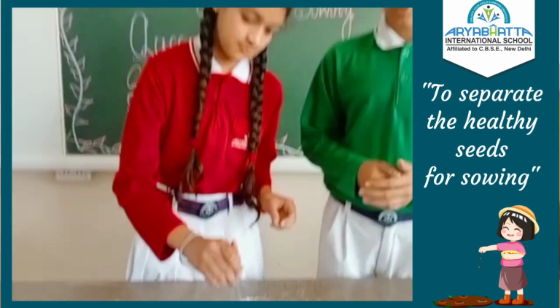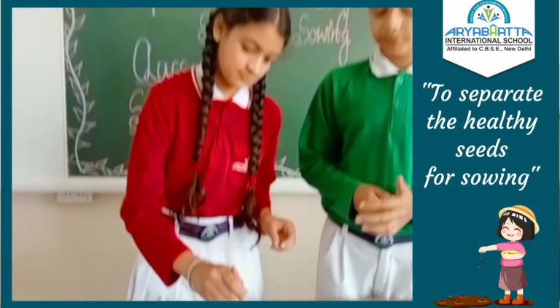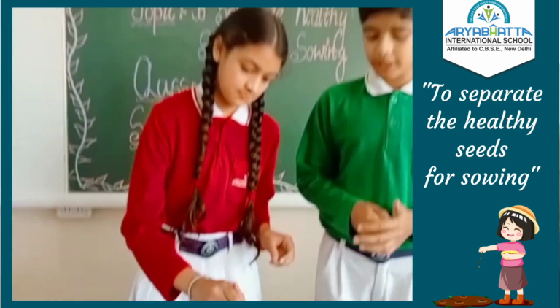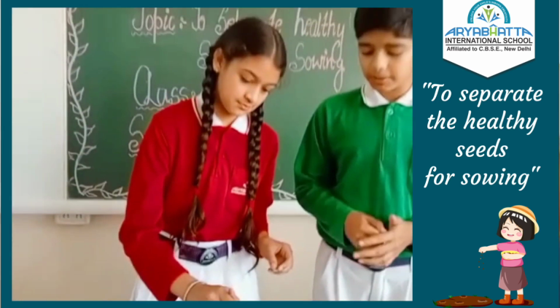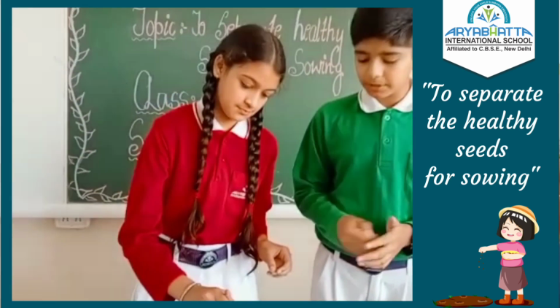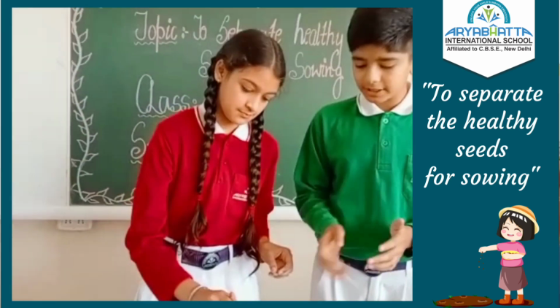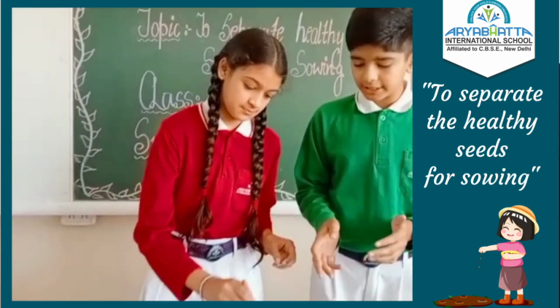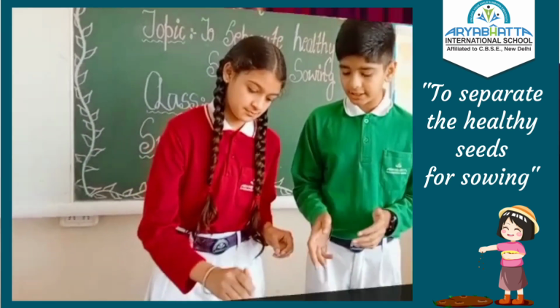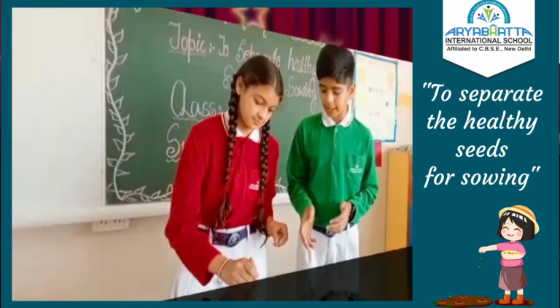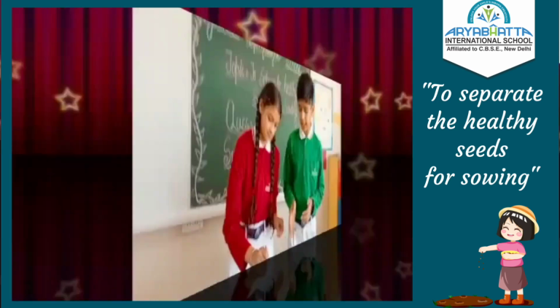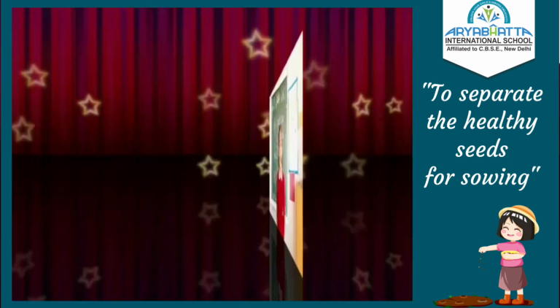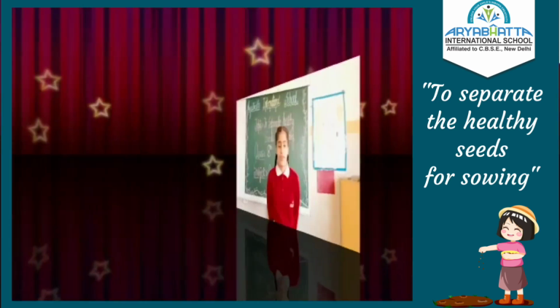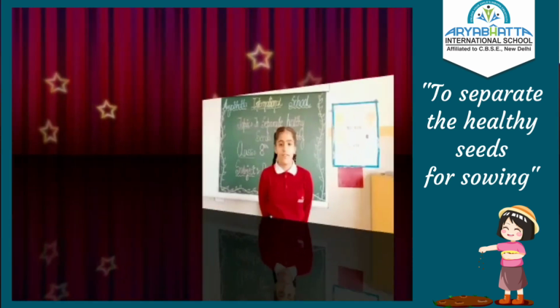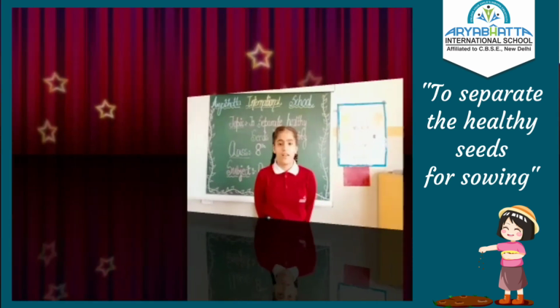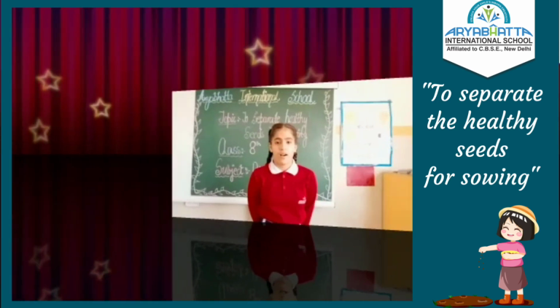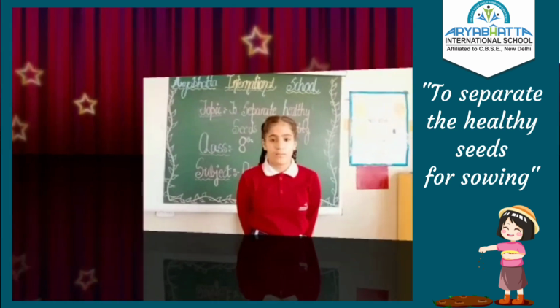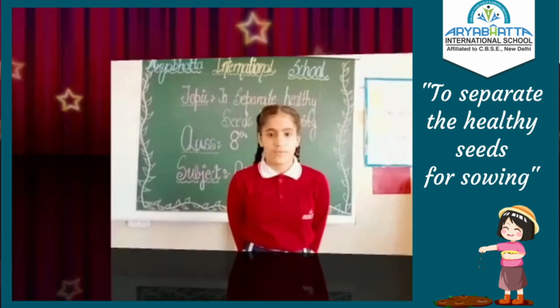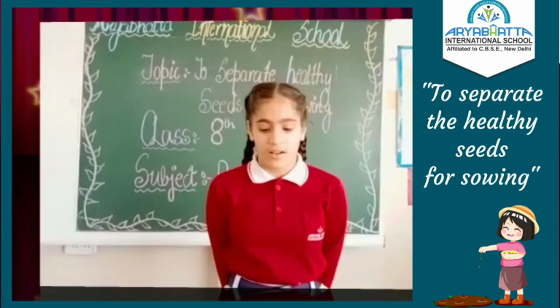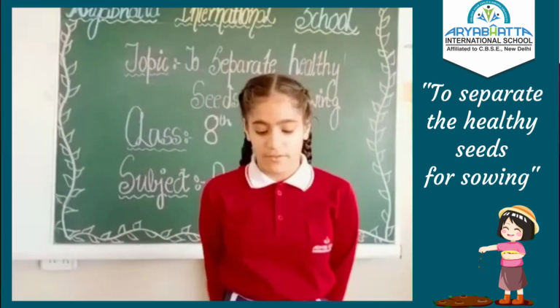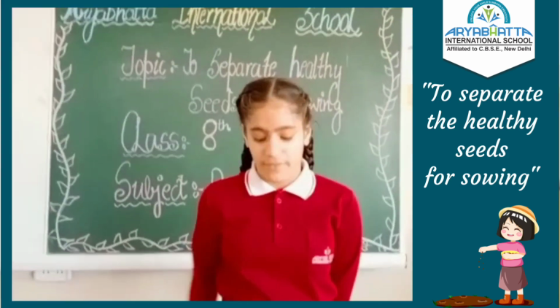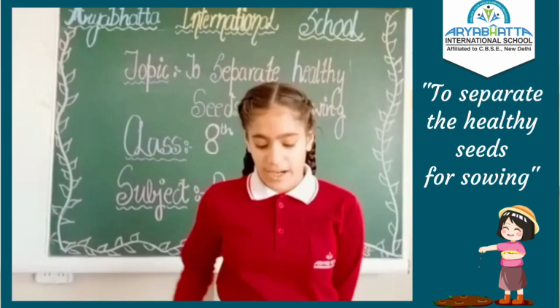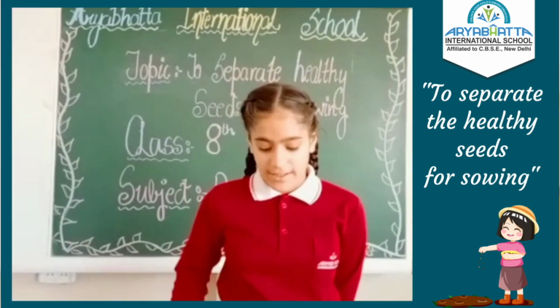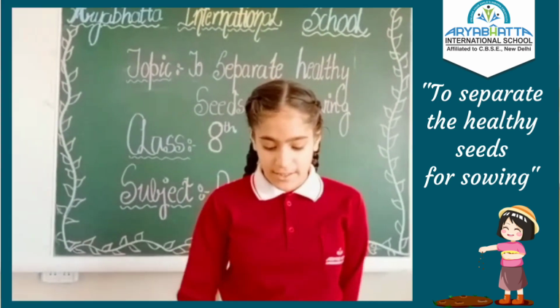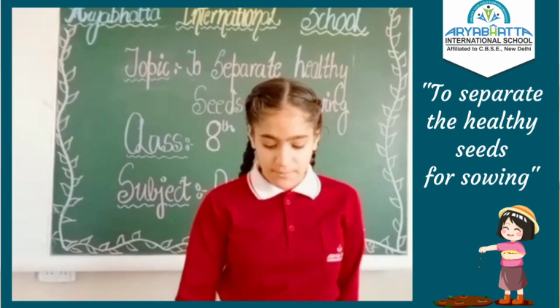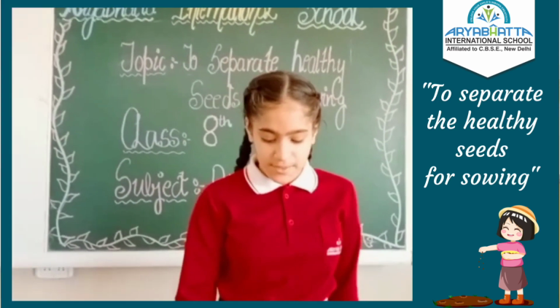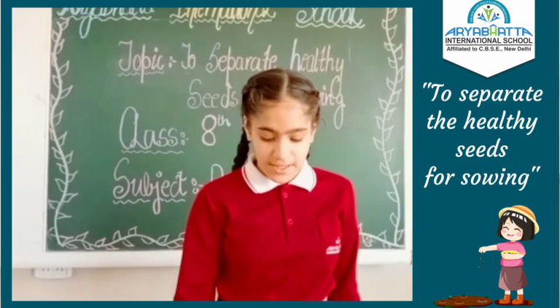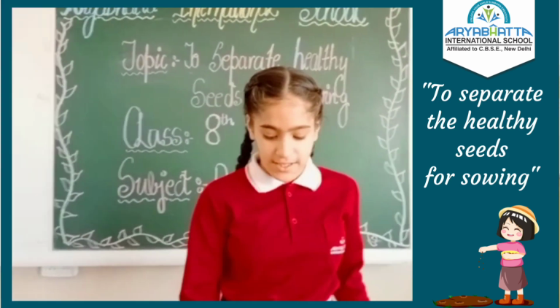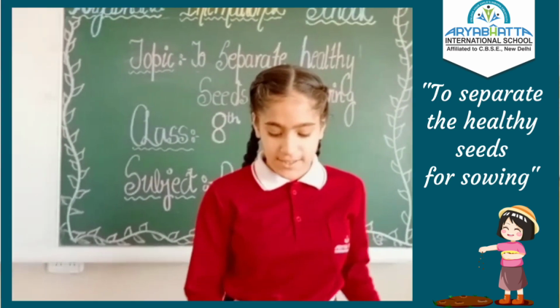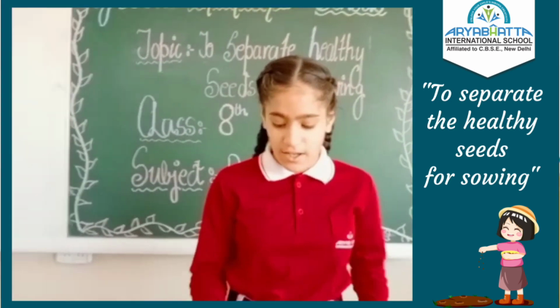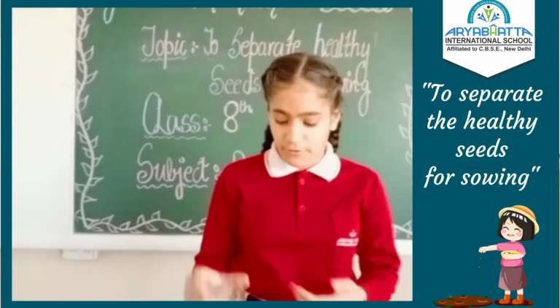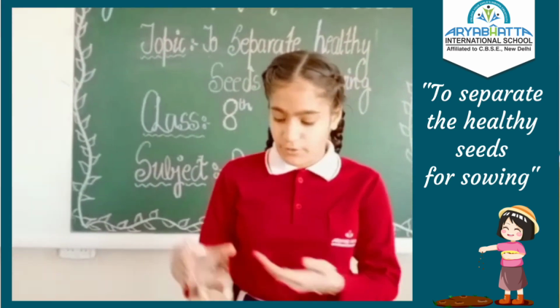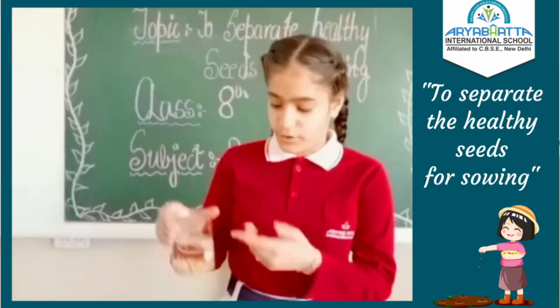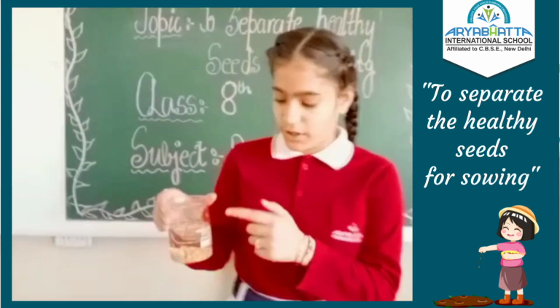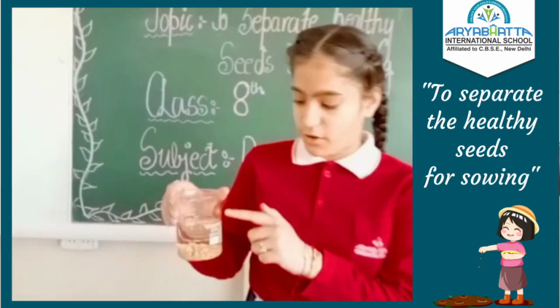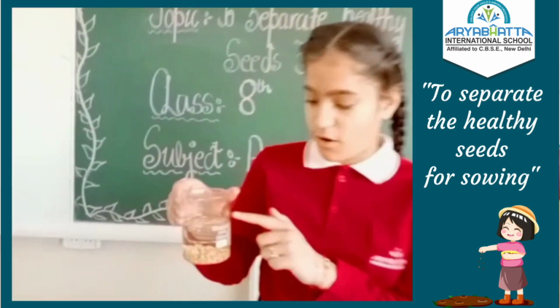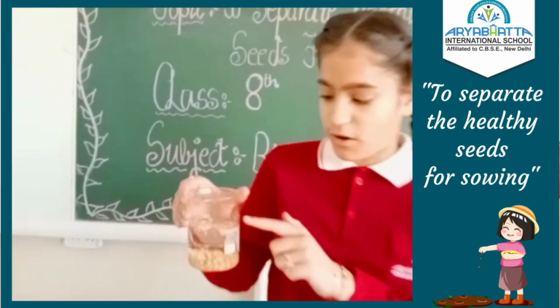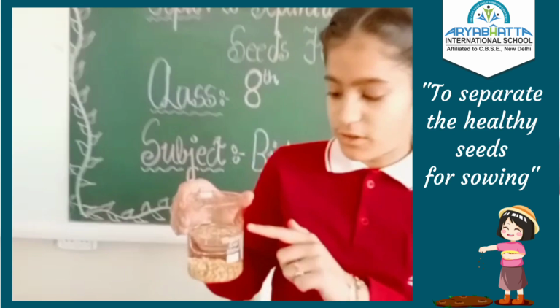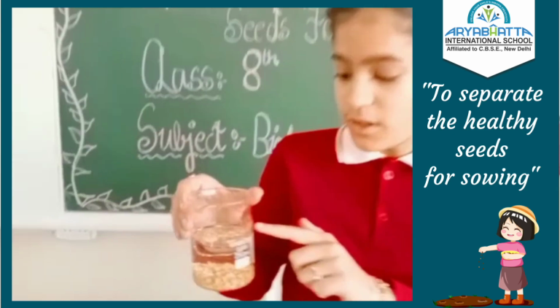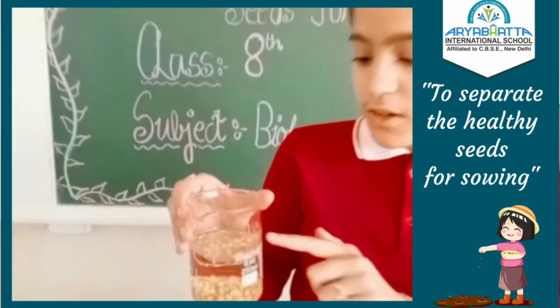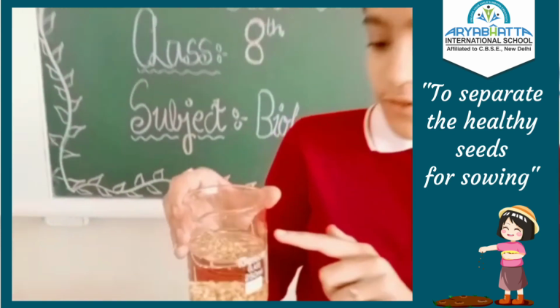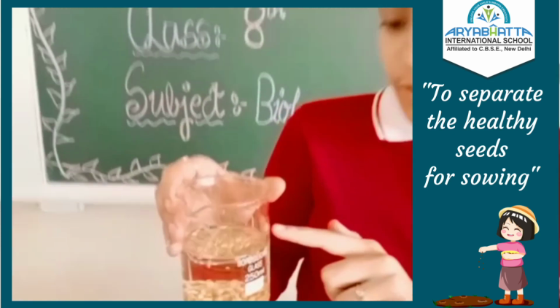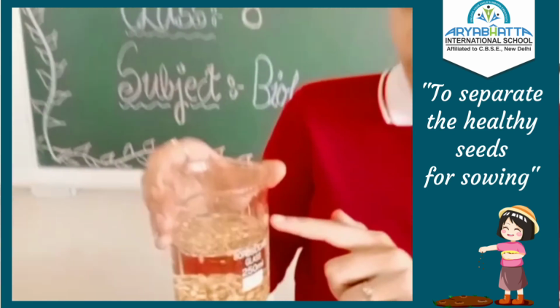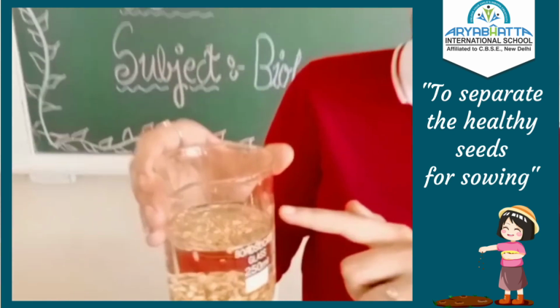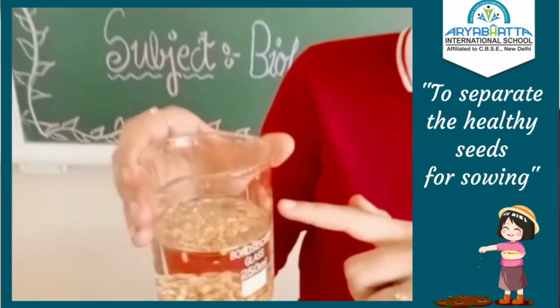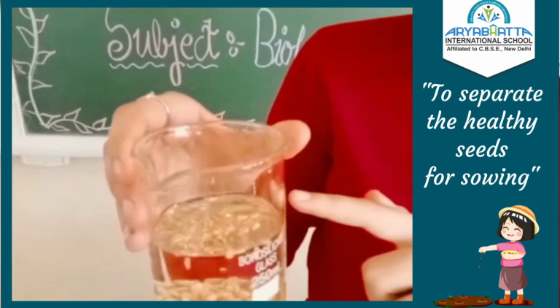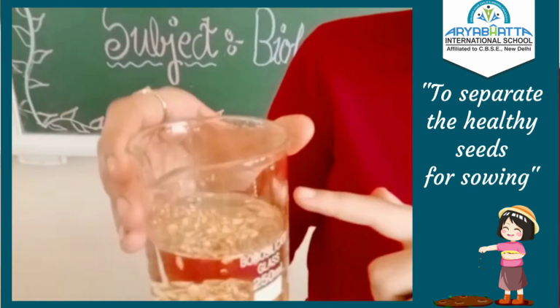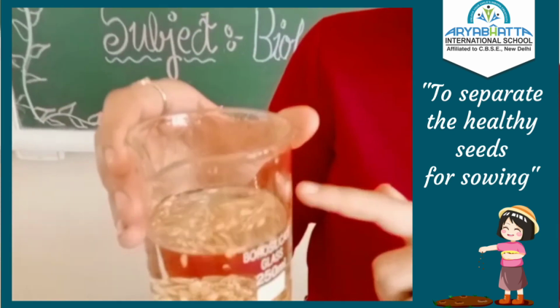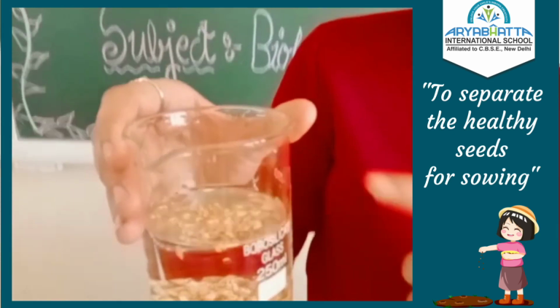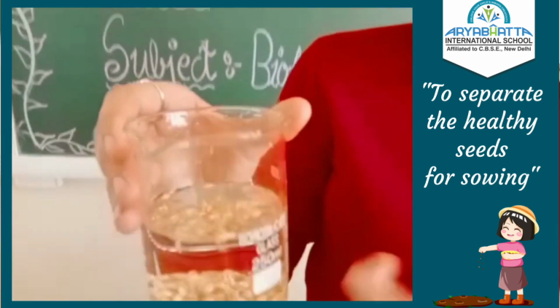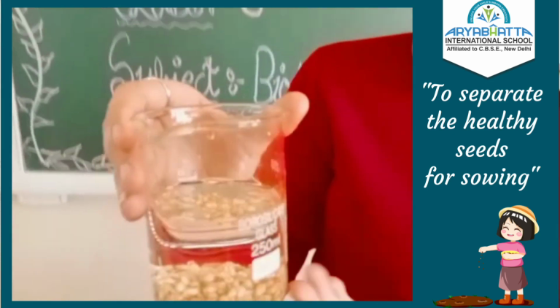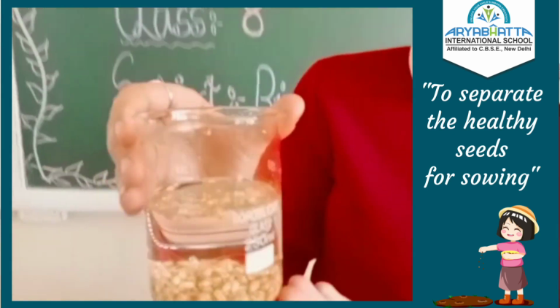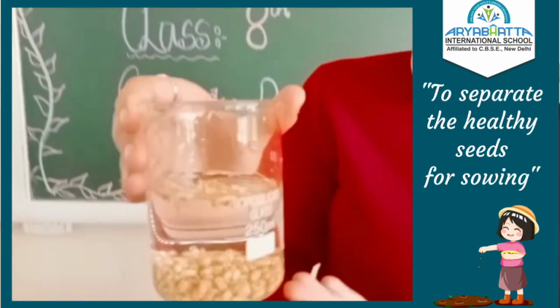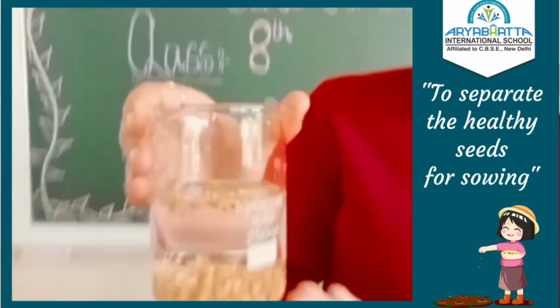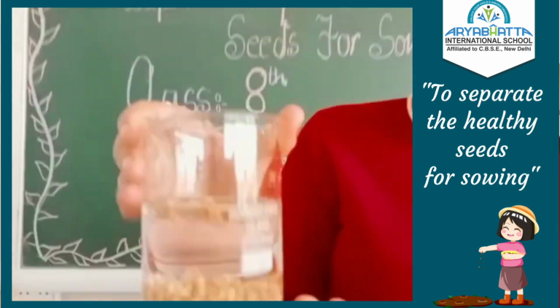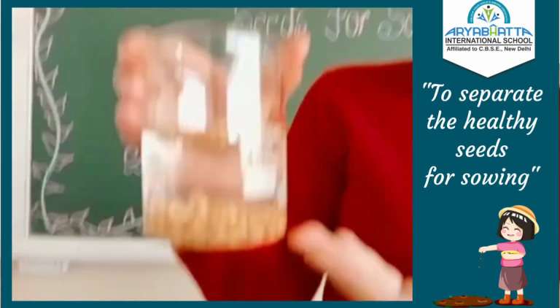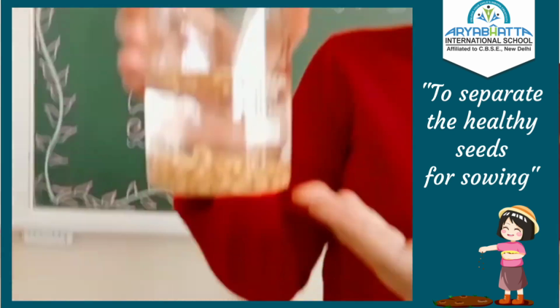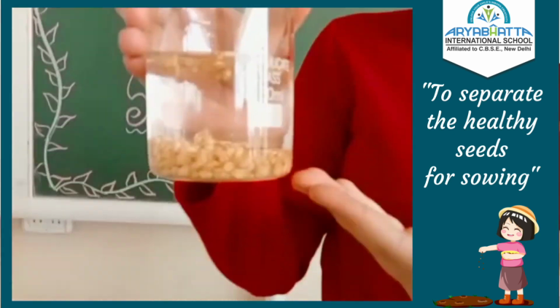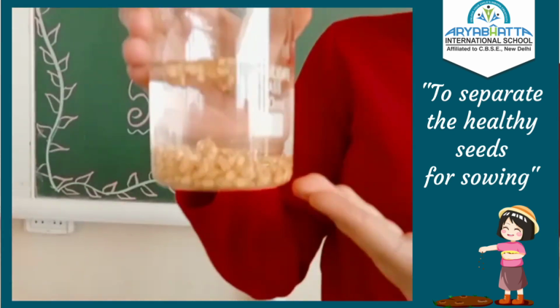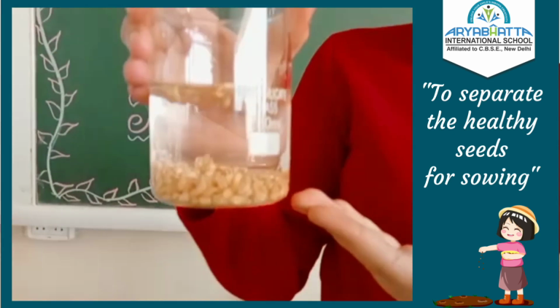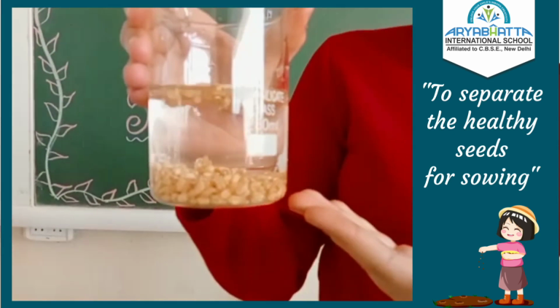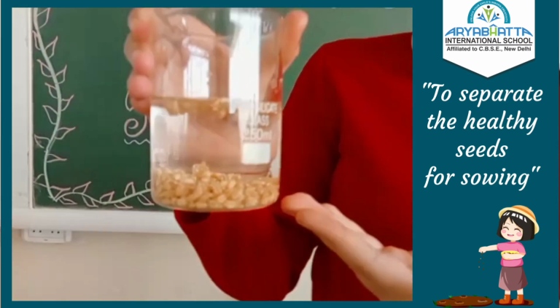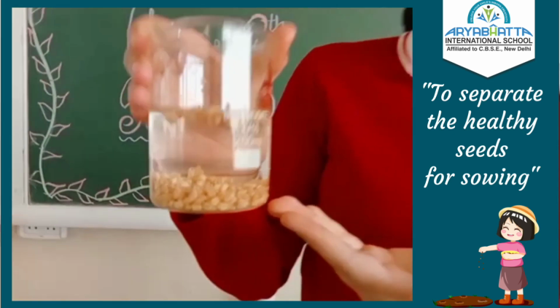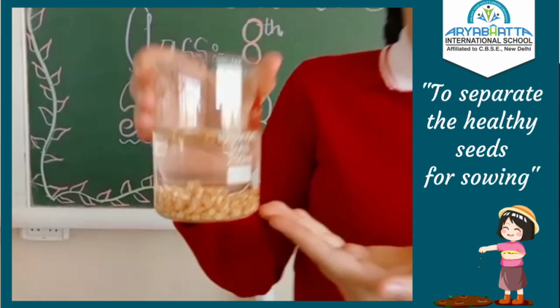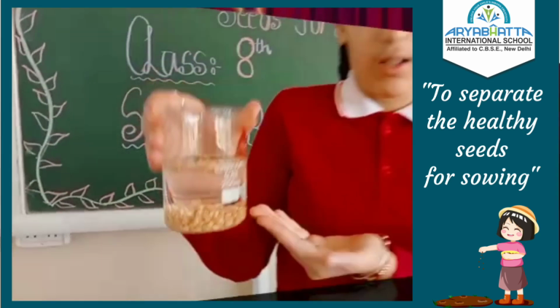Observe the seed setup. We will observe that some seeds are floating on water and others are settled at the bottom.